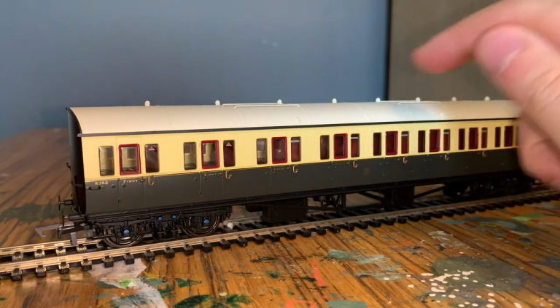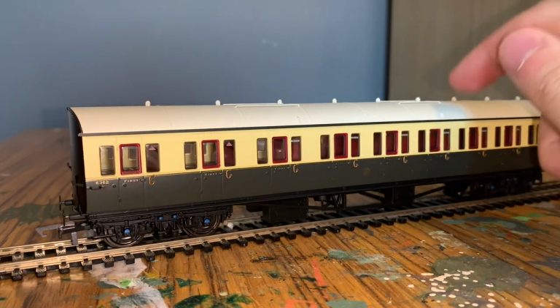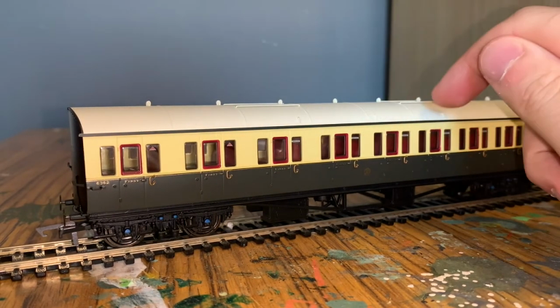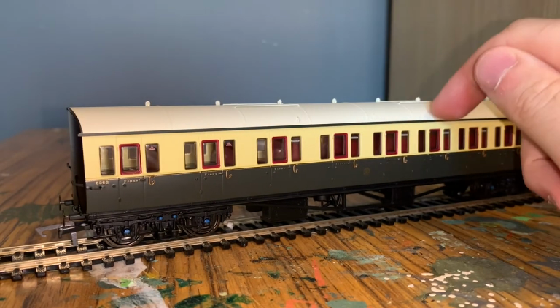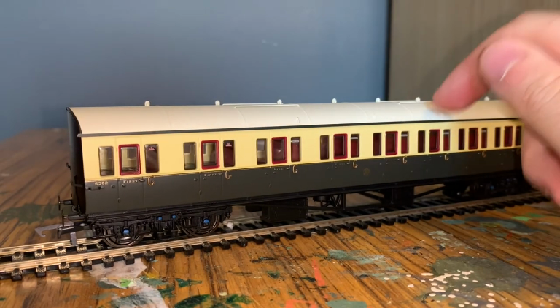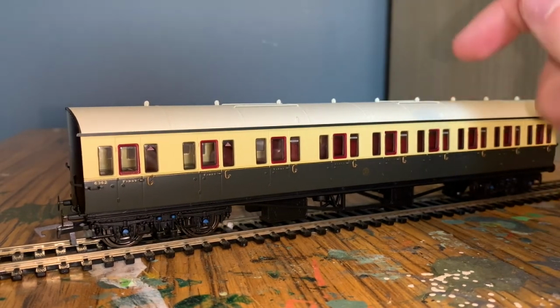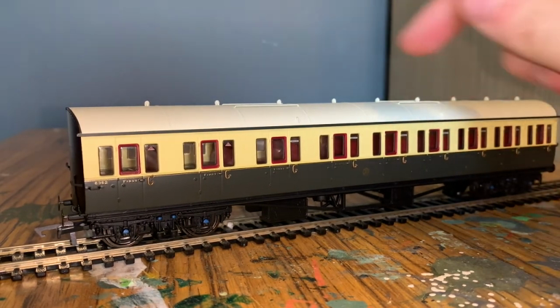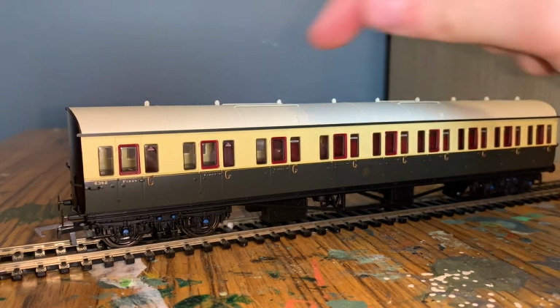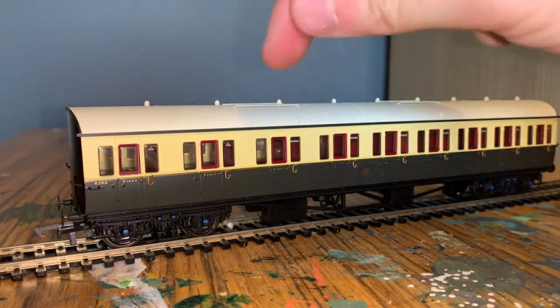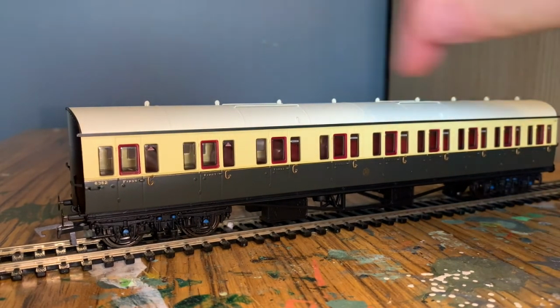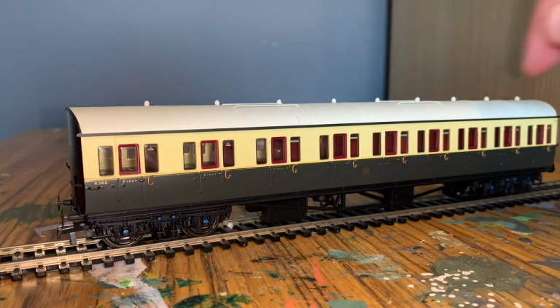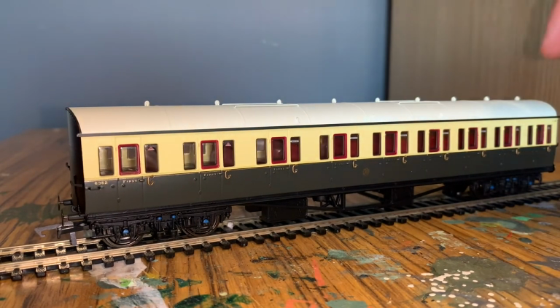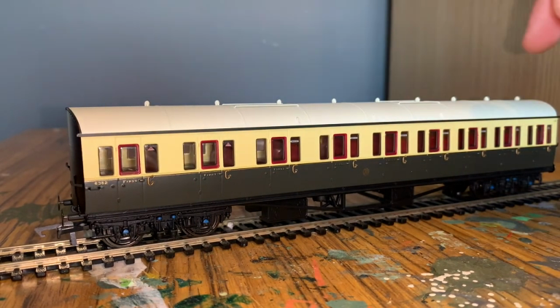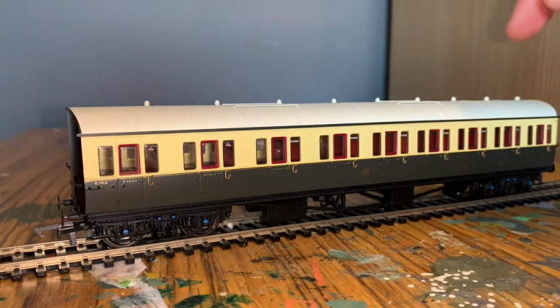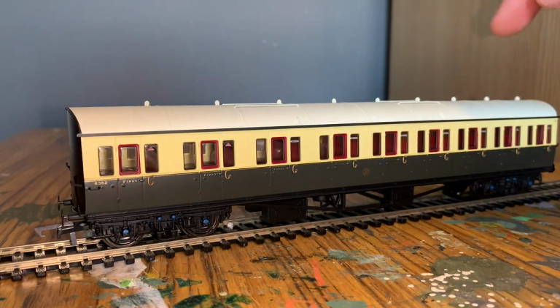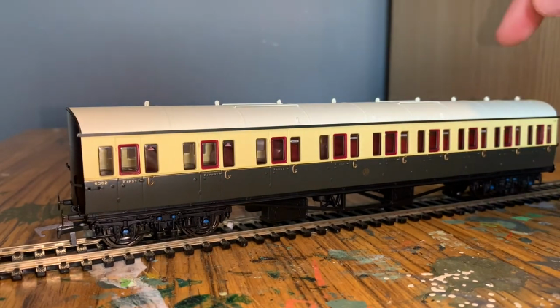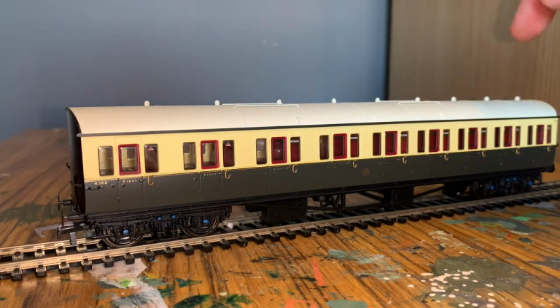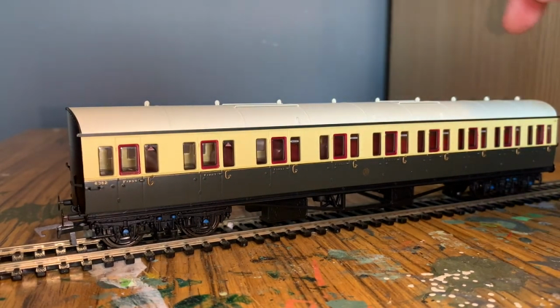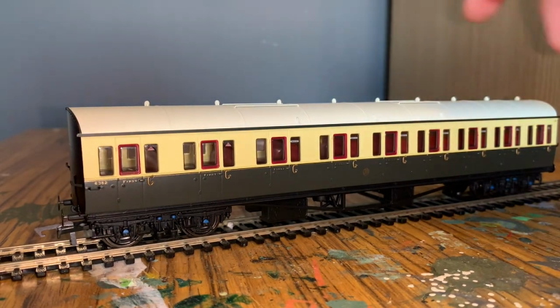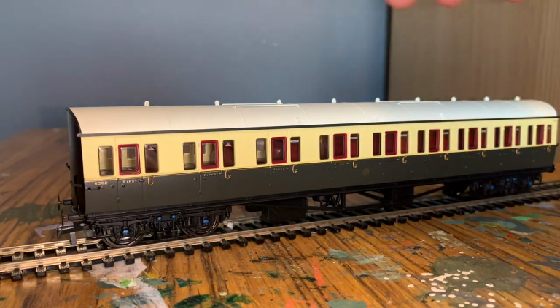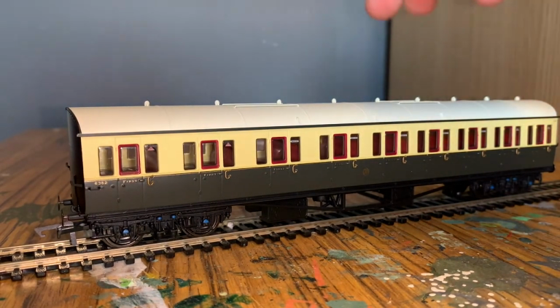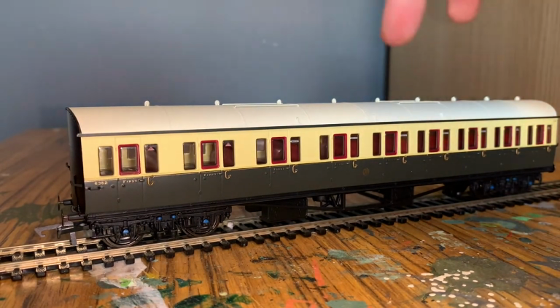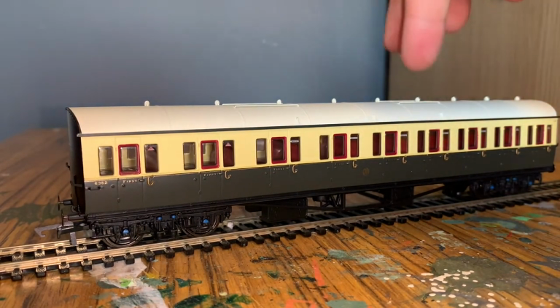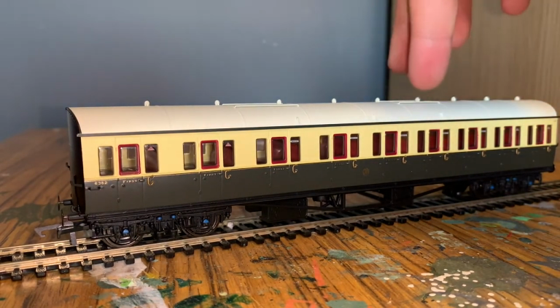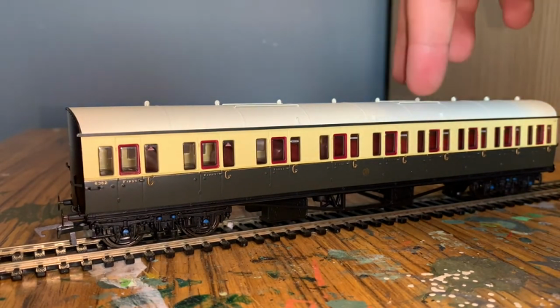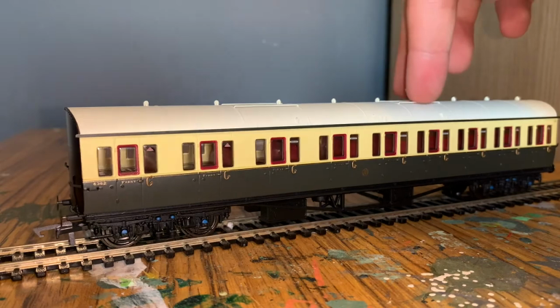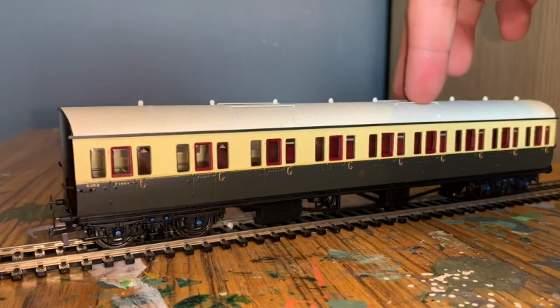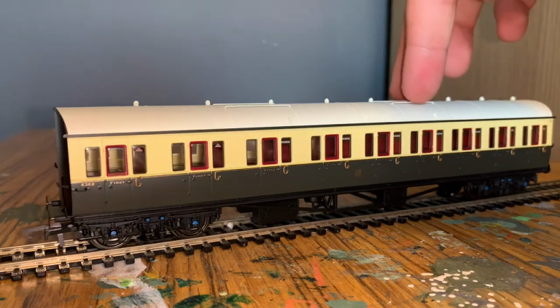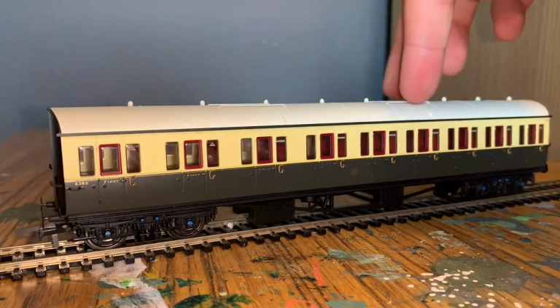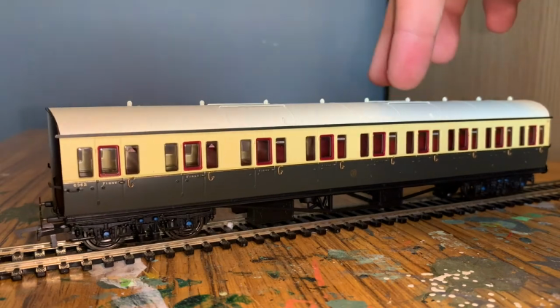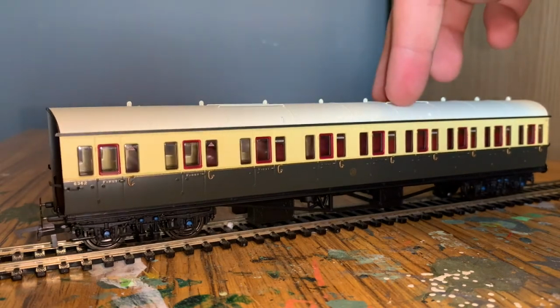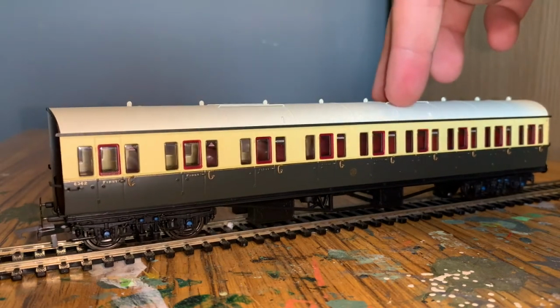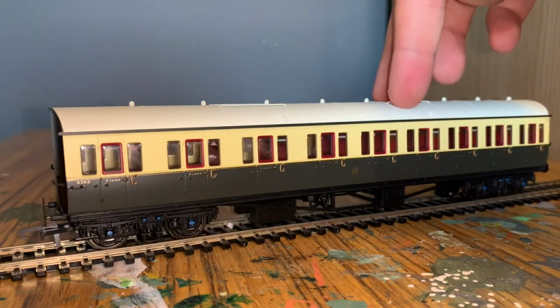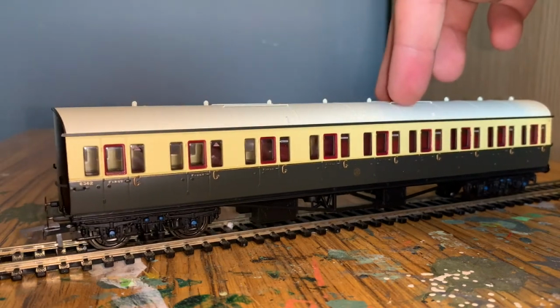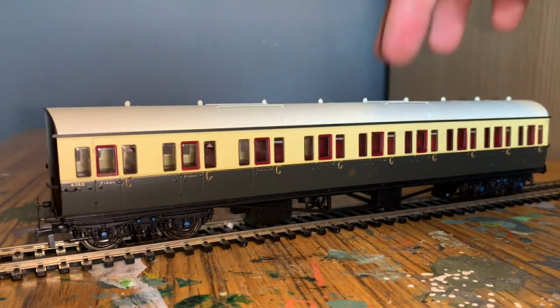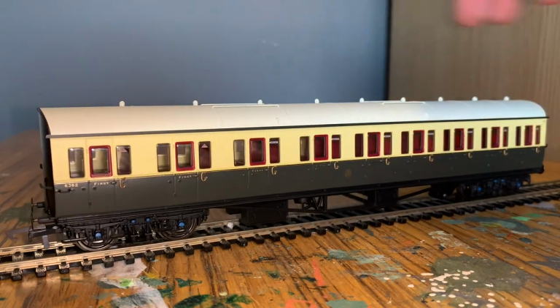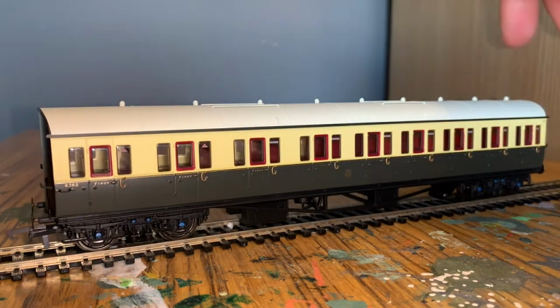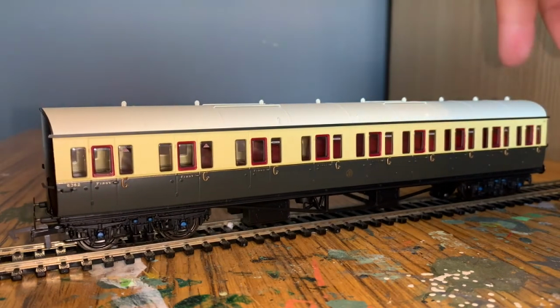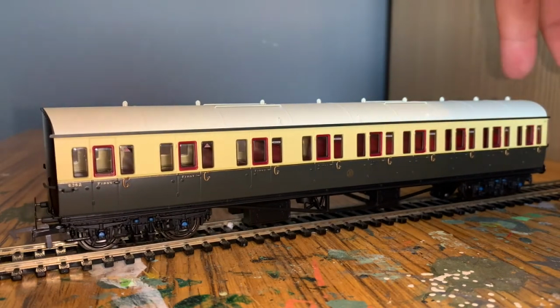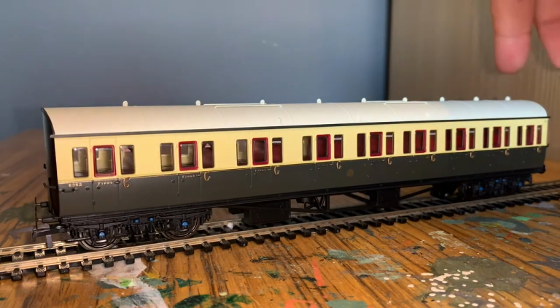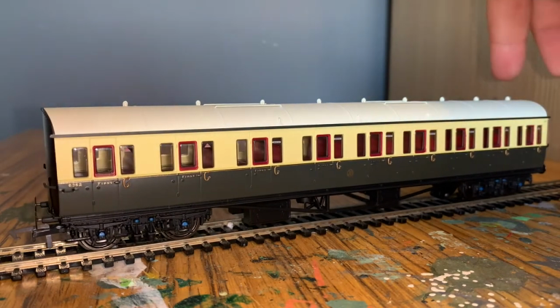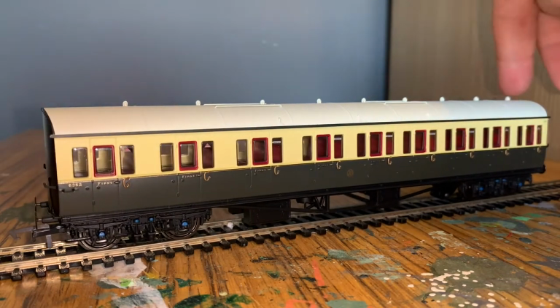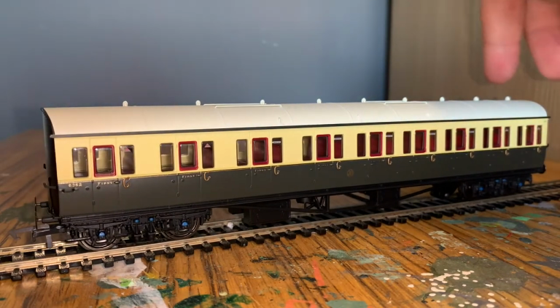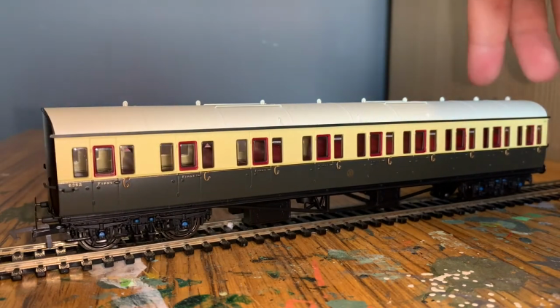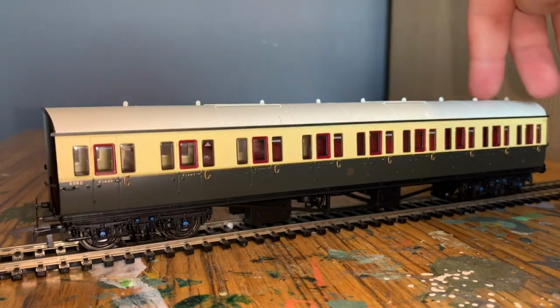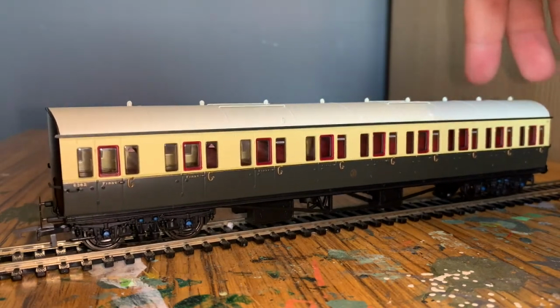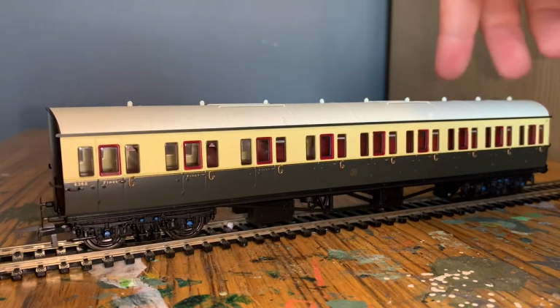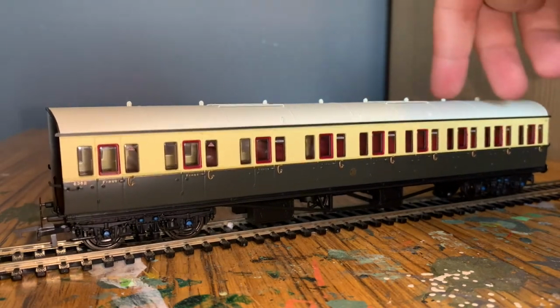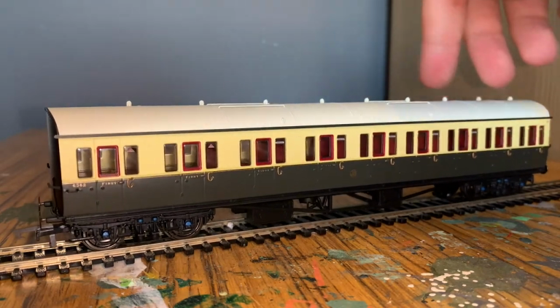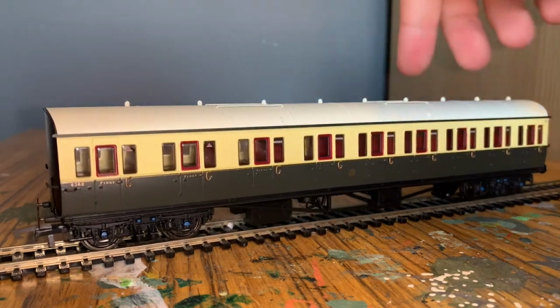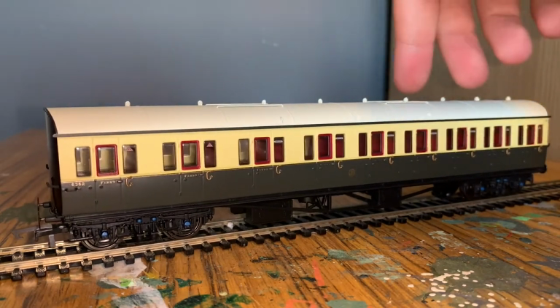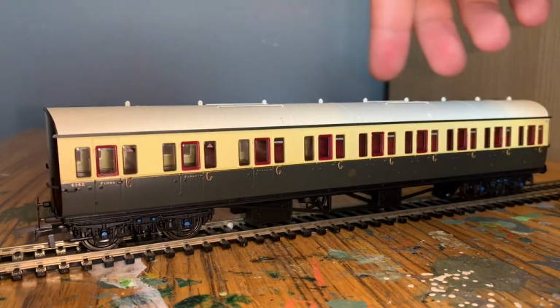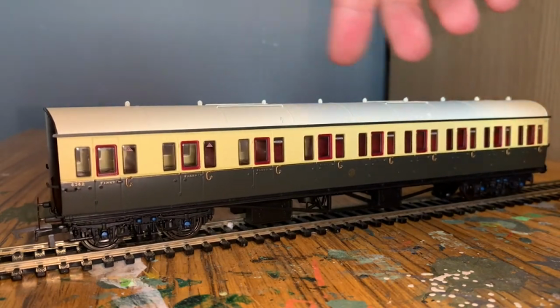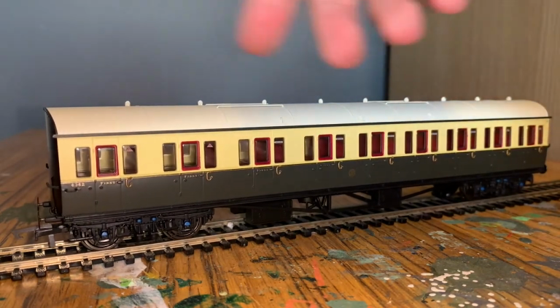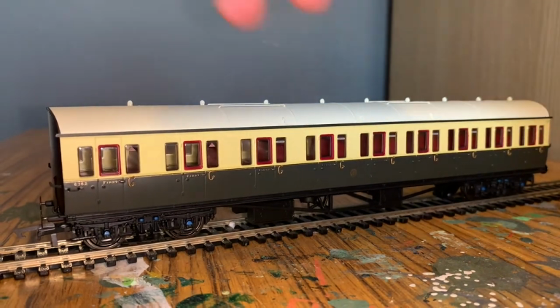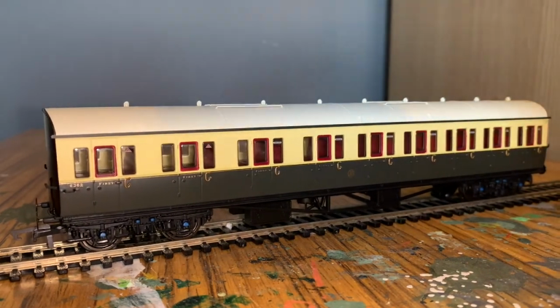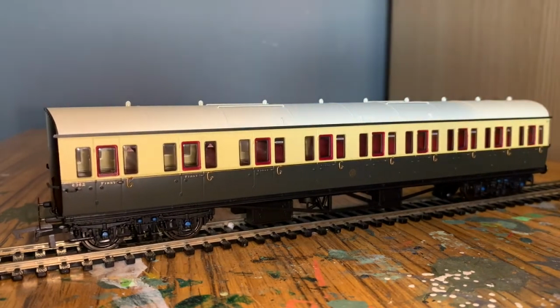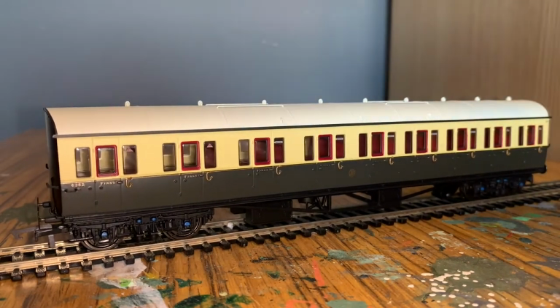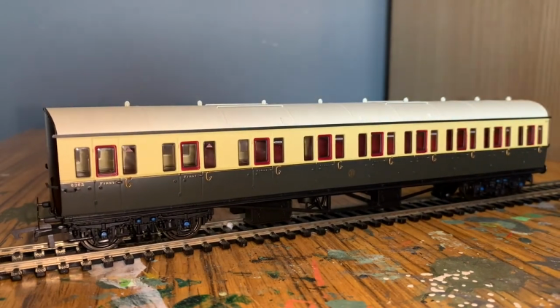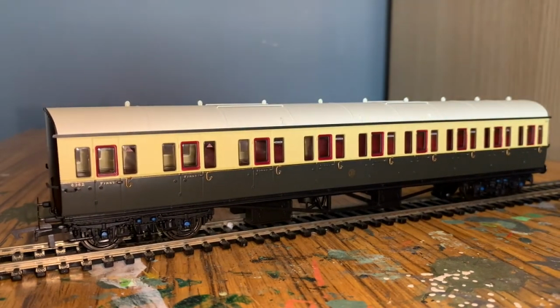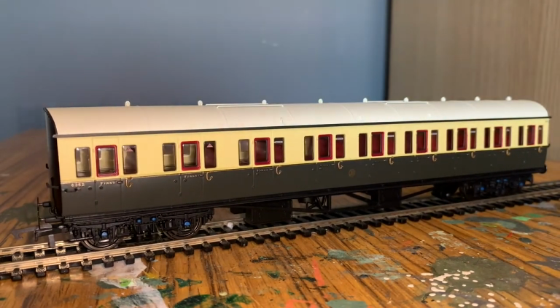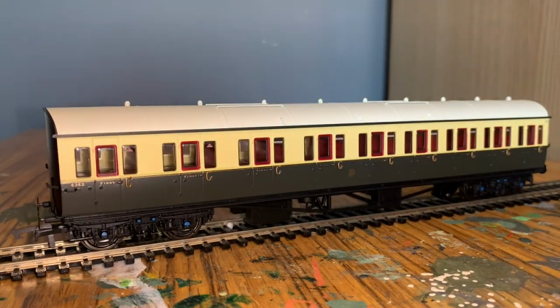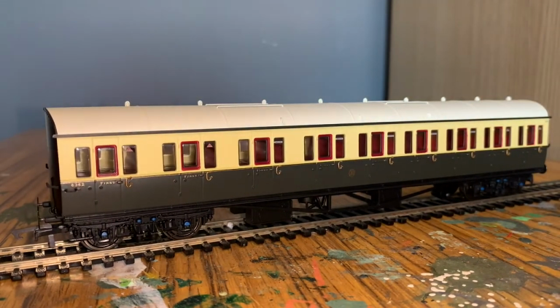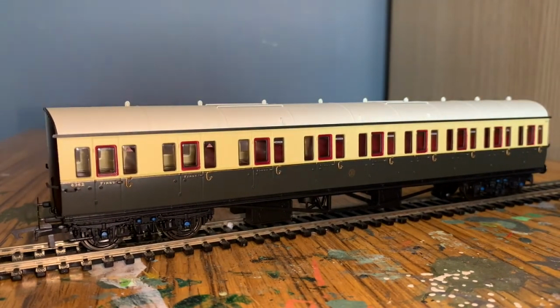The roof is the same as on the brake coach - you can see the handles for adding a destination board and separately fitted parts on the roof, along with moulded detail going all the way along.